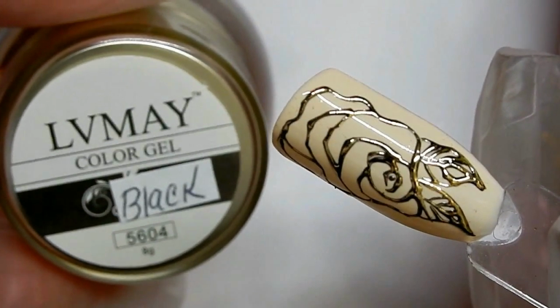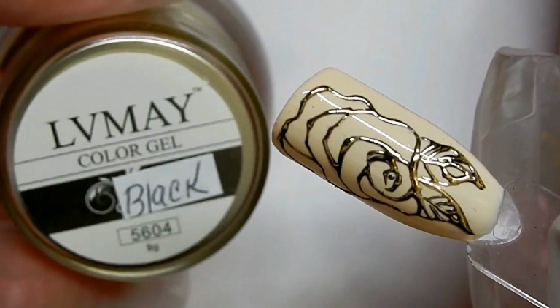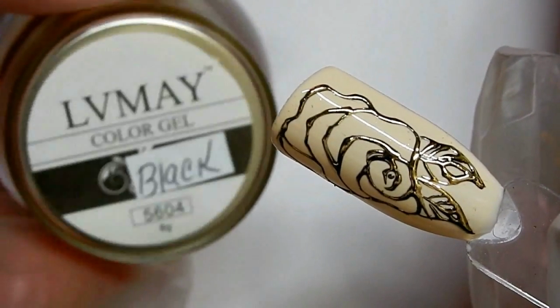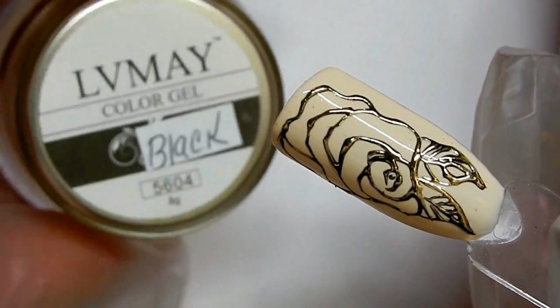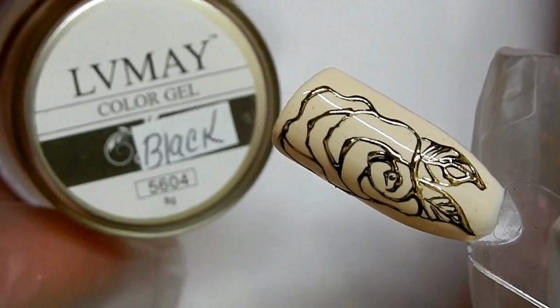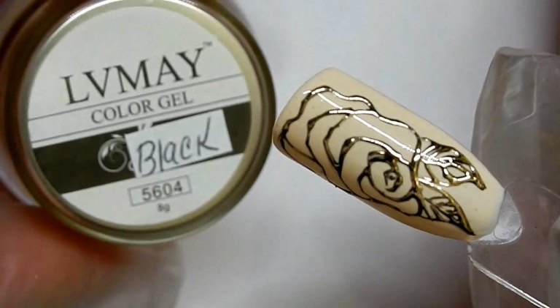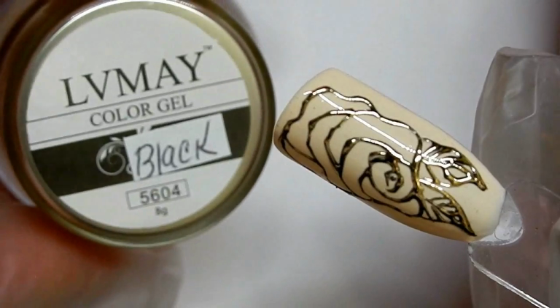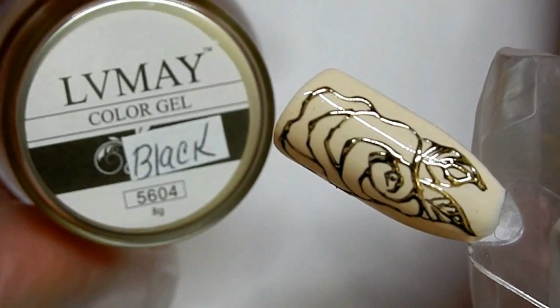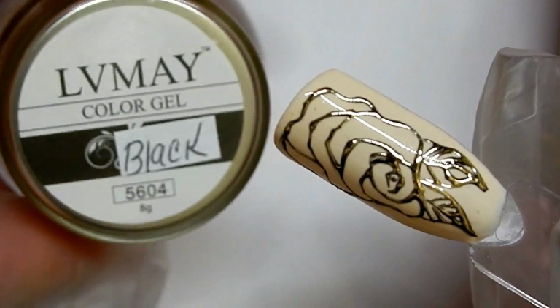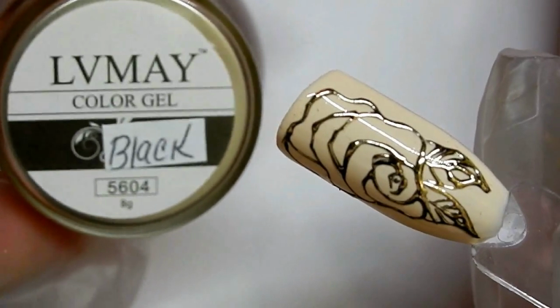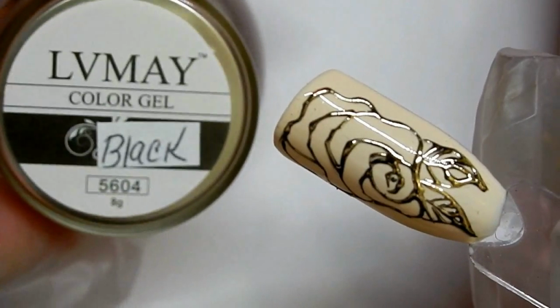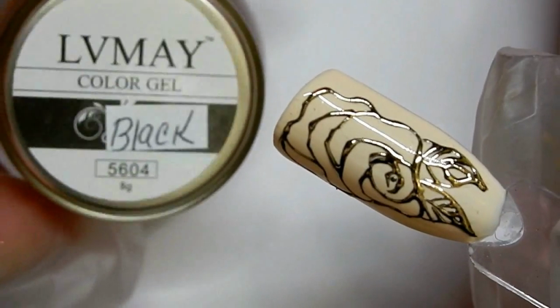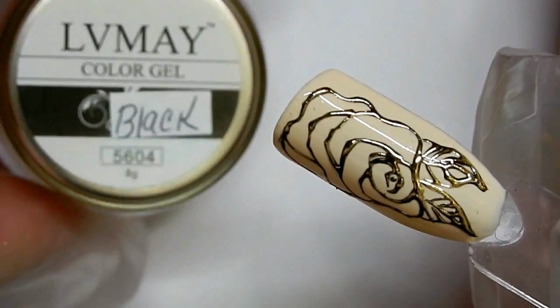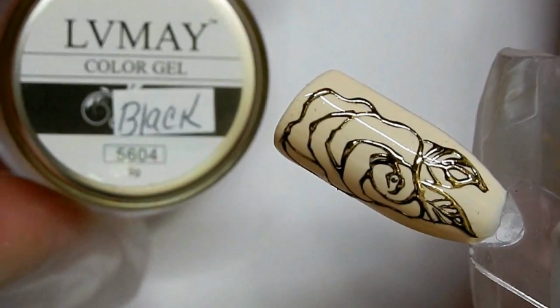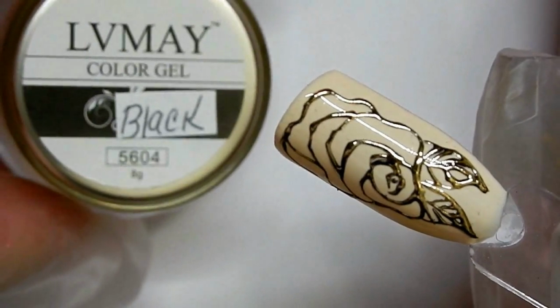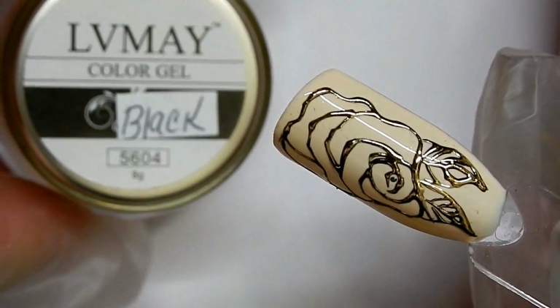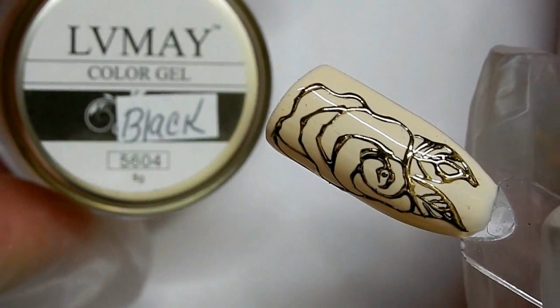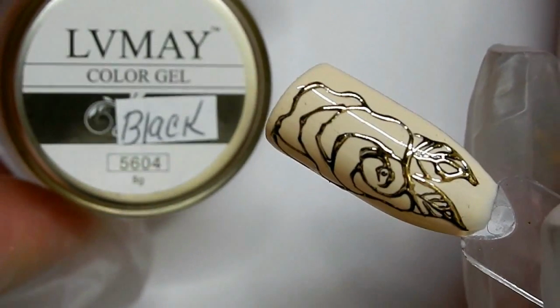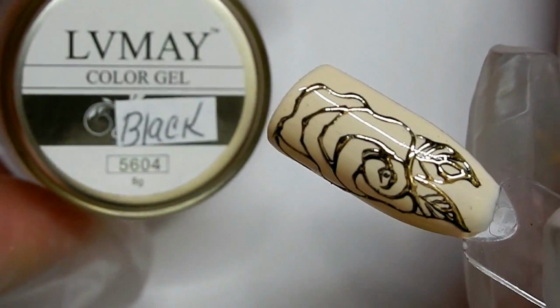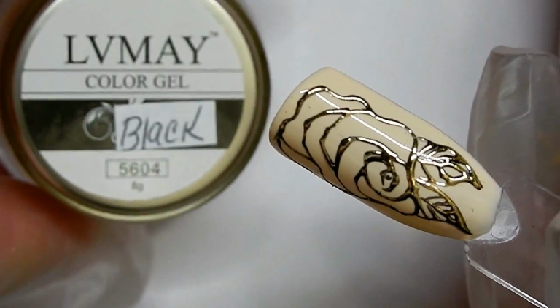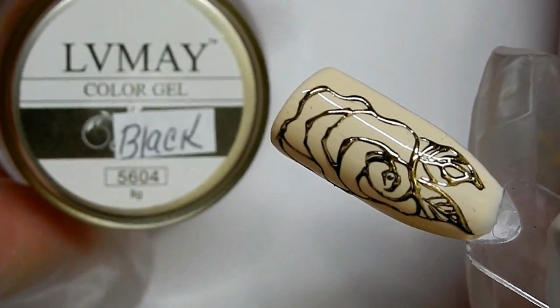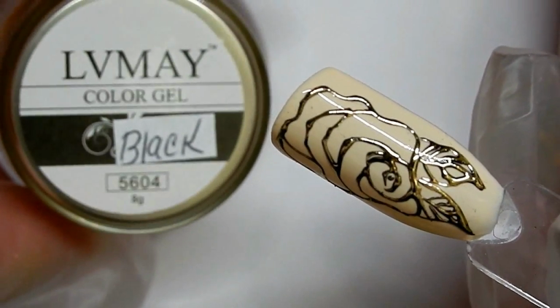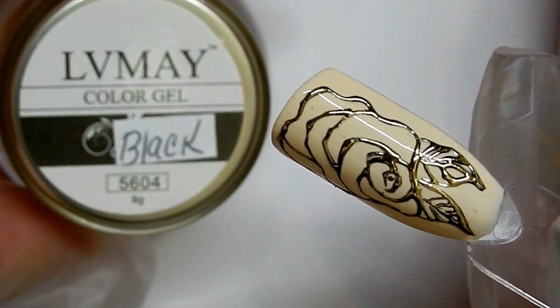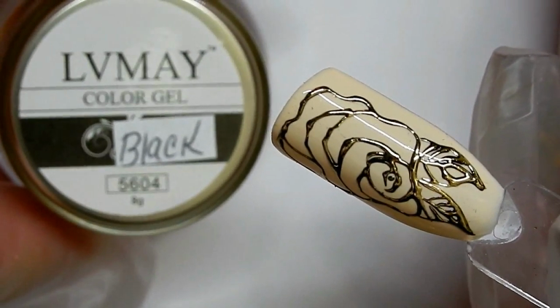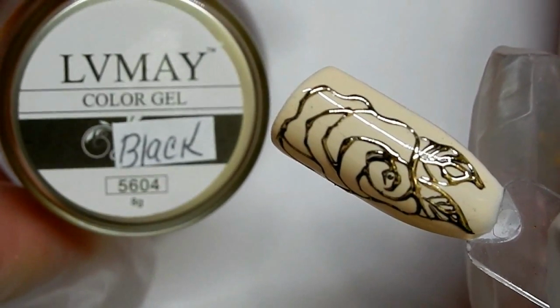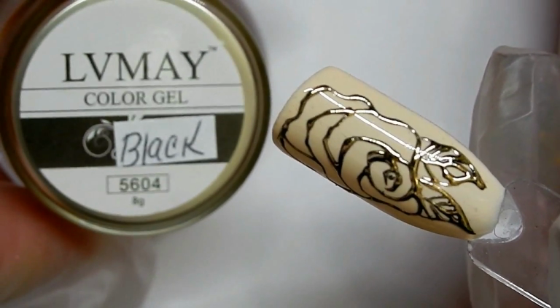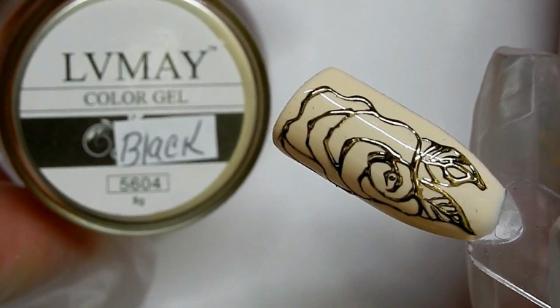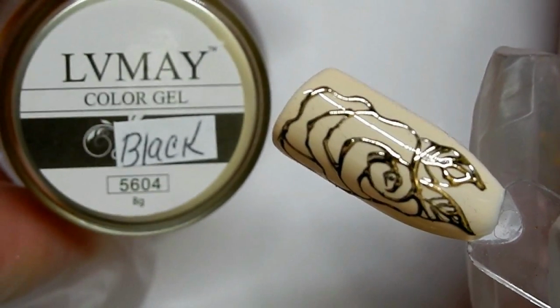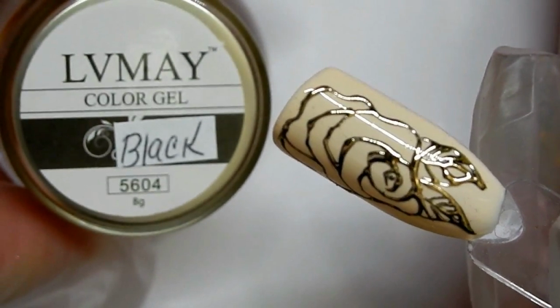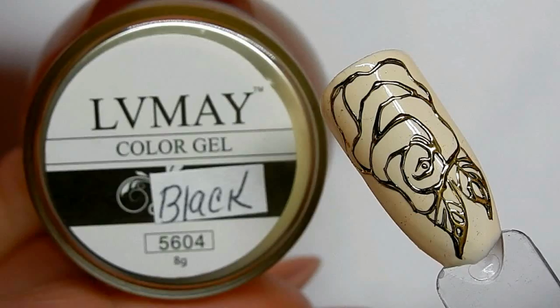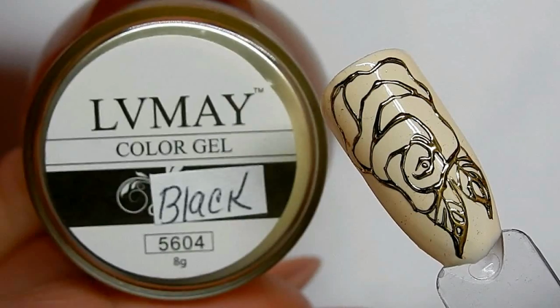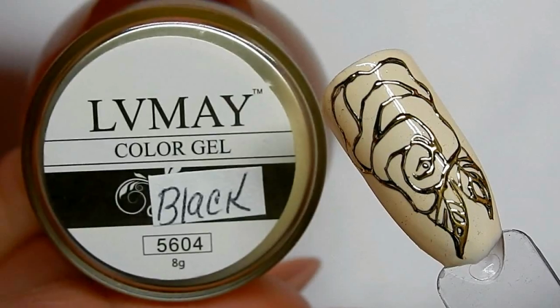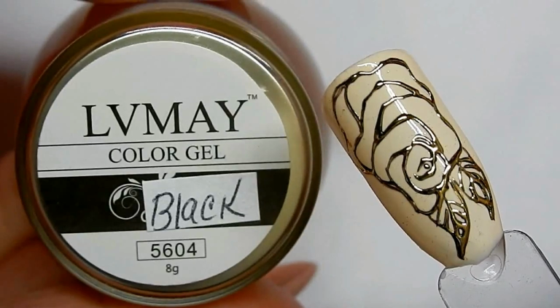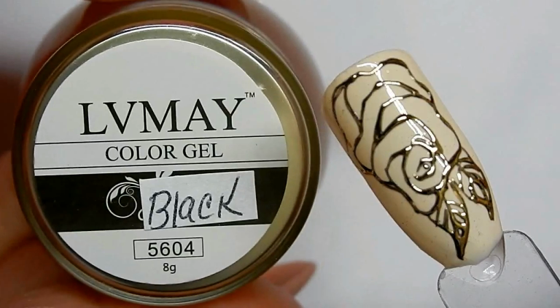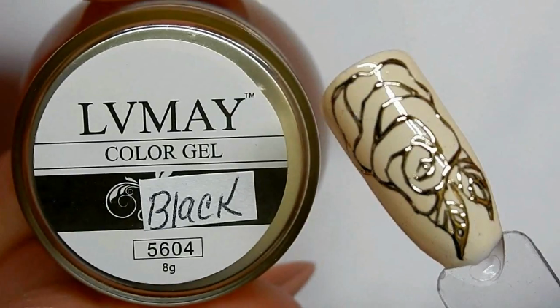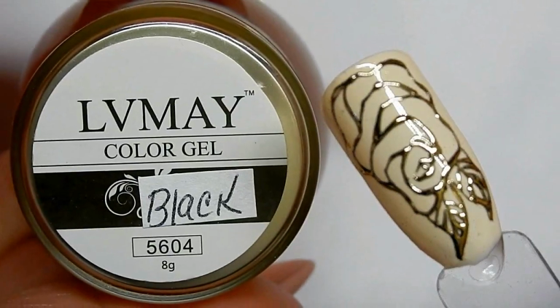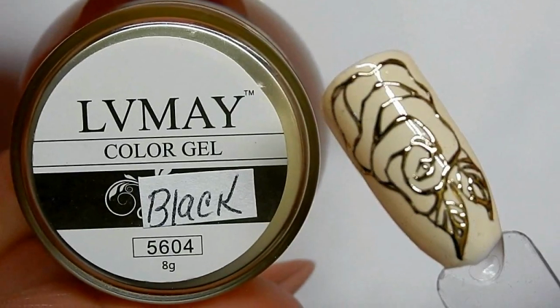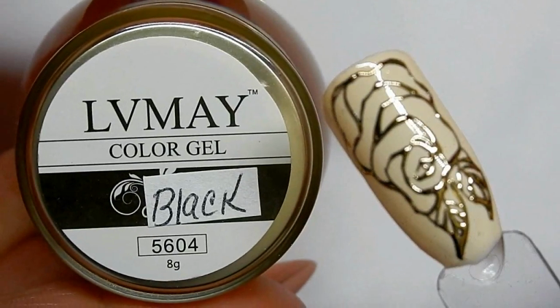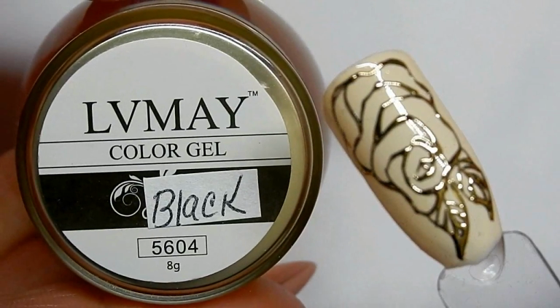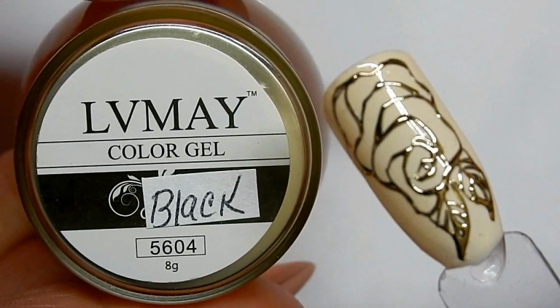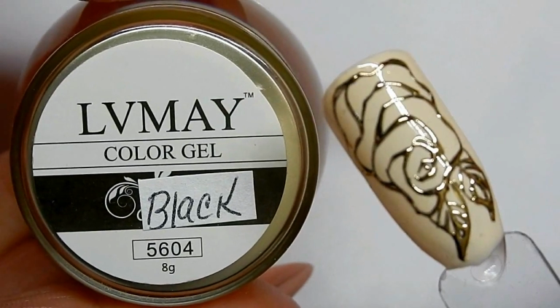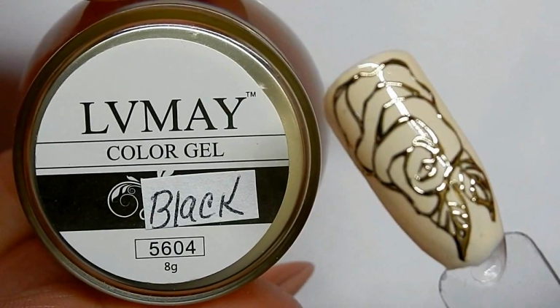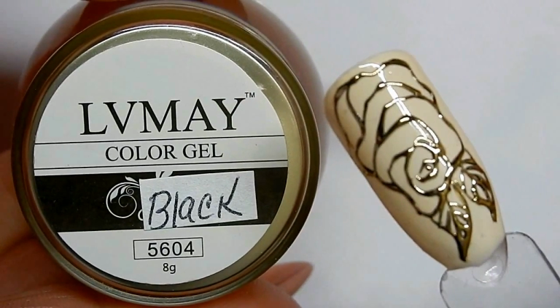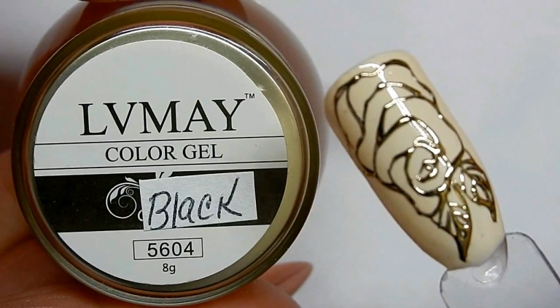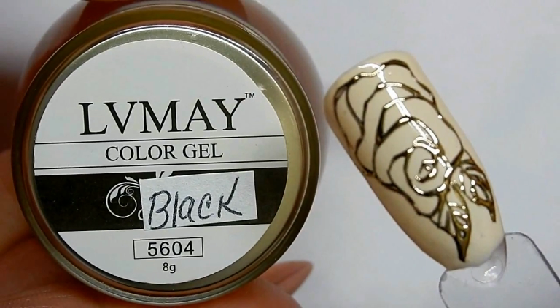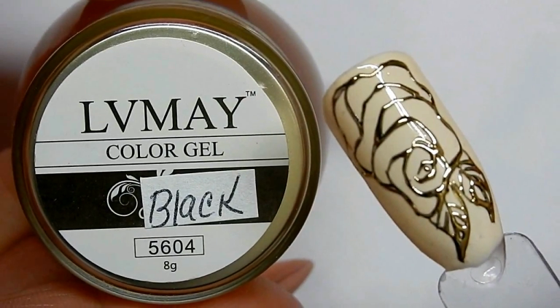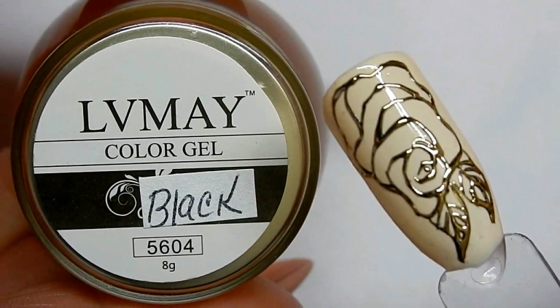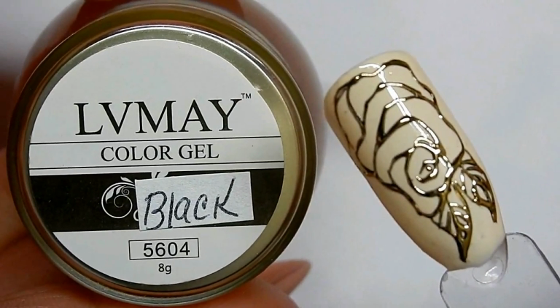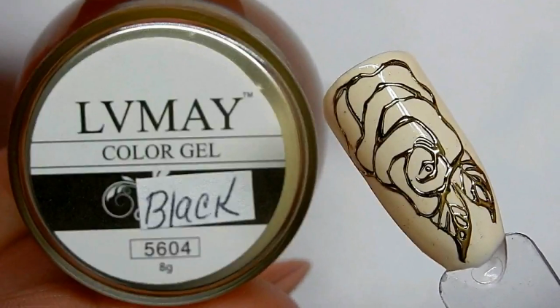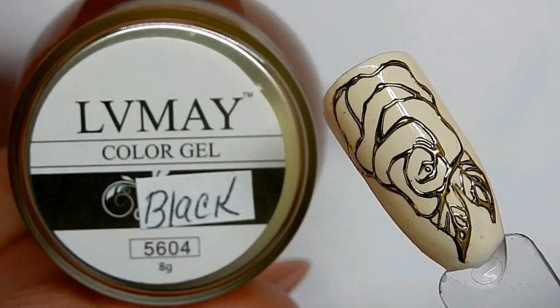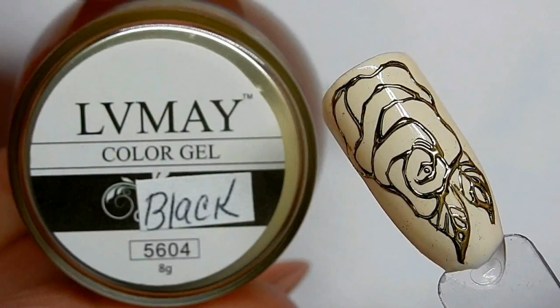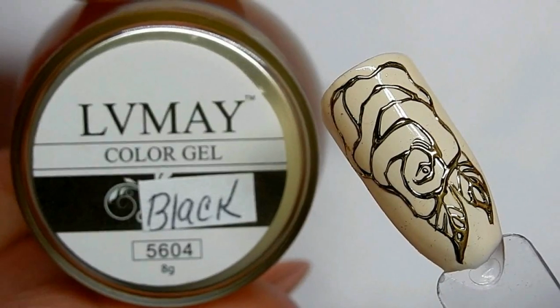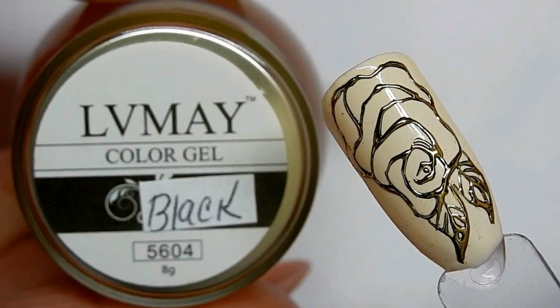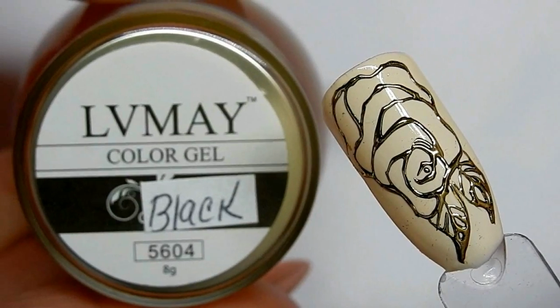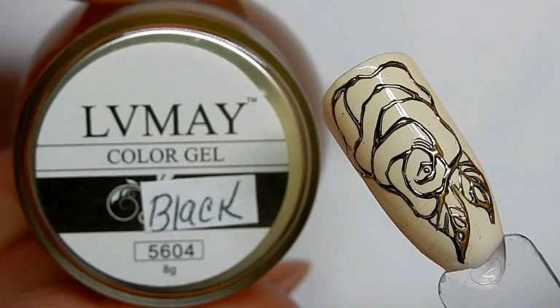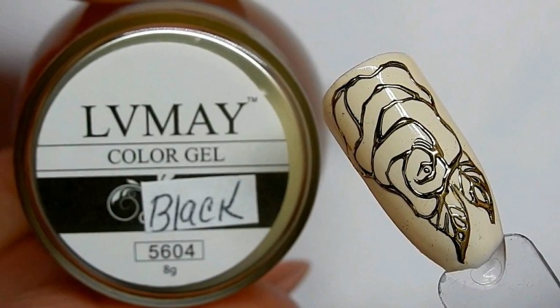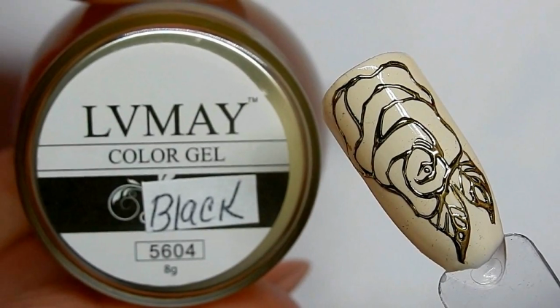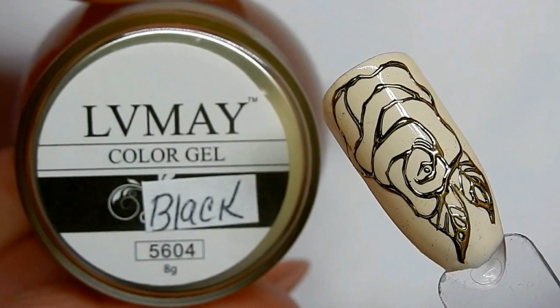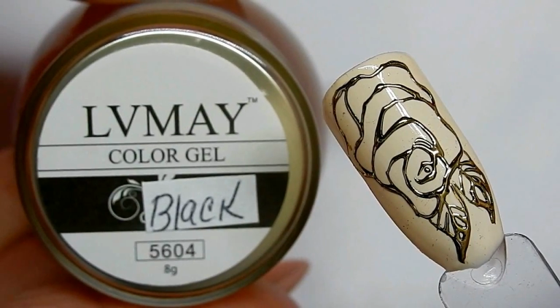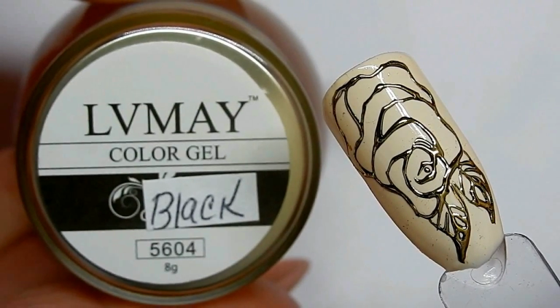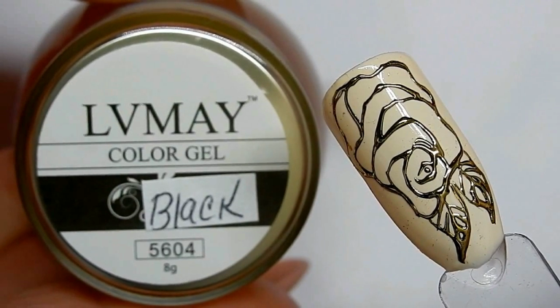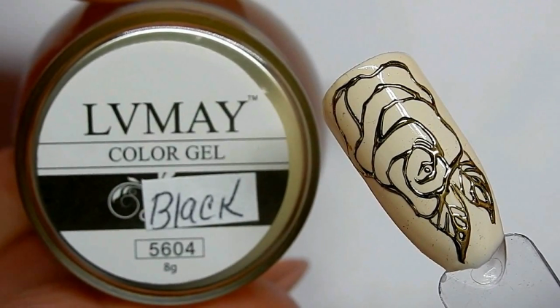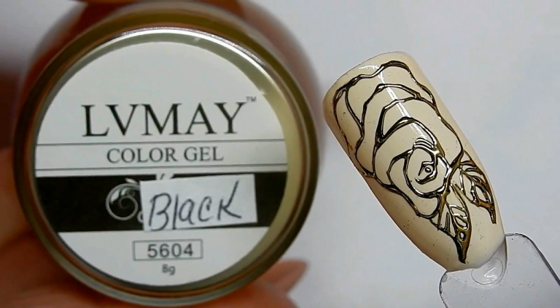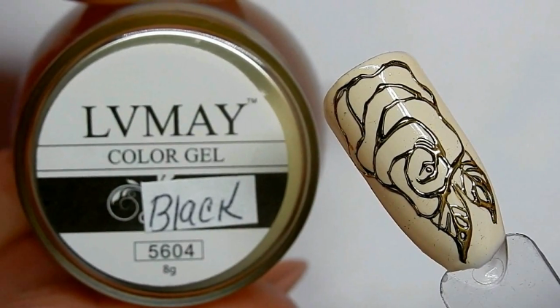Yes, Baja Rosie — LV May color gel in black does foil! Thank you all so much for watching and we'll see you in the next one. Bye!